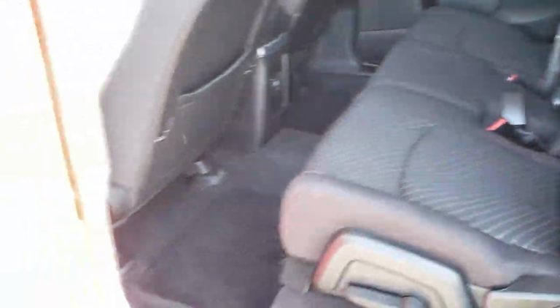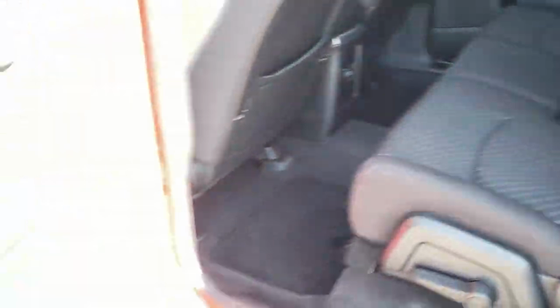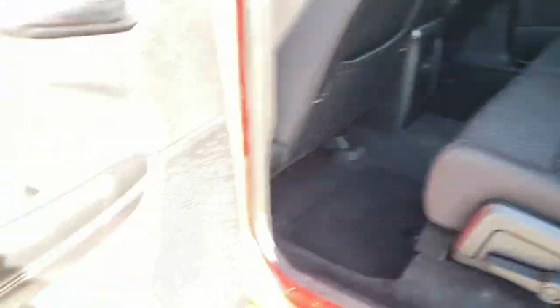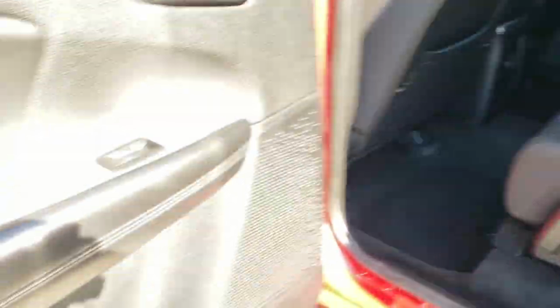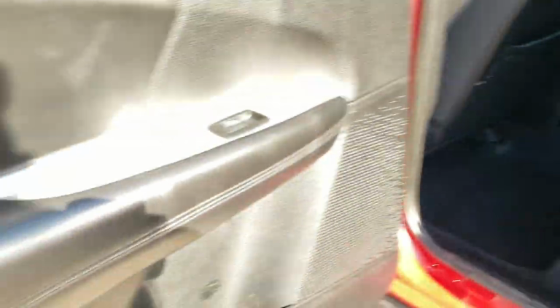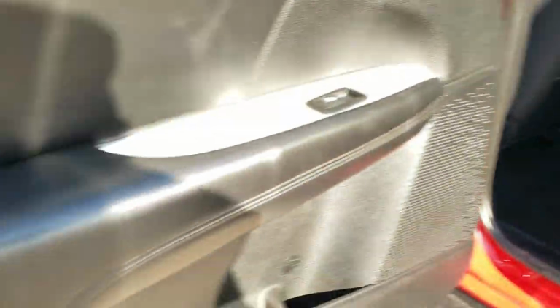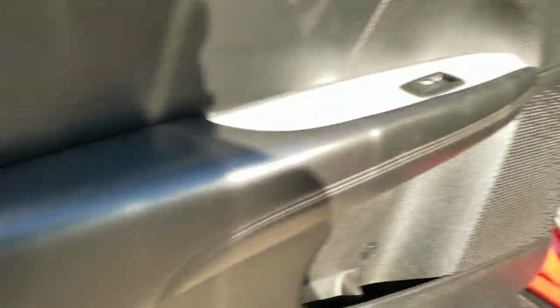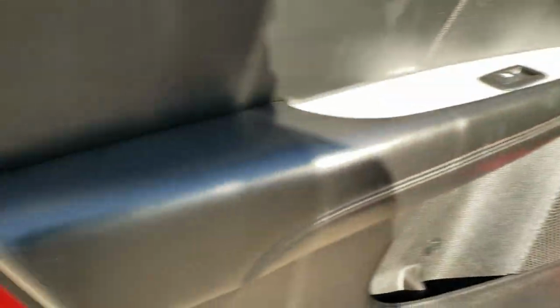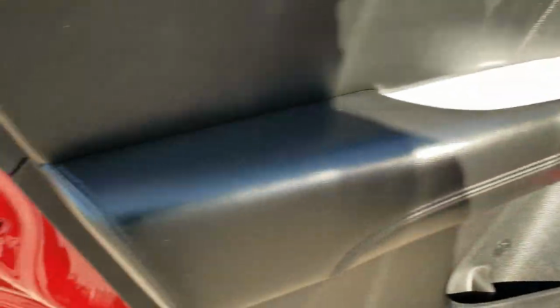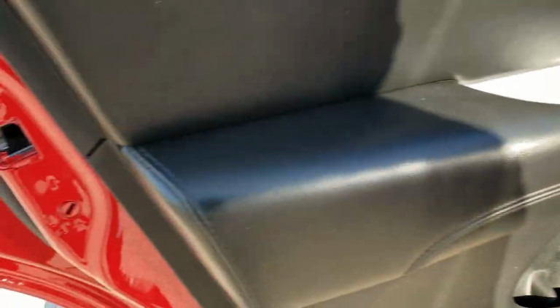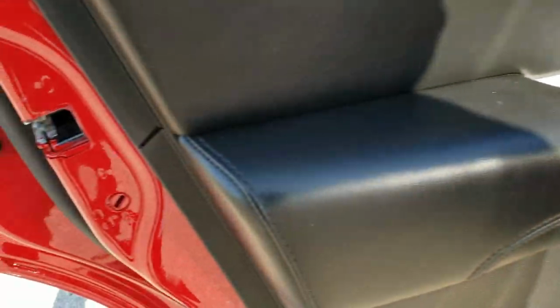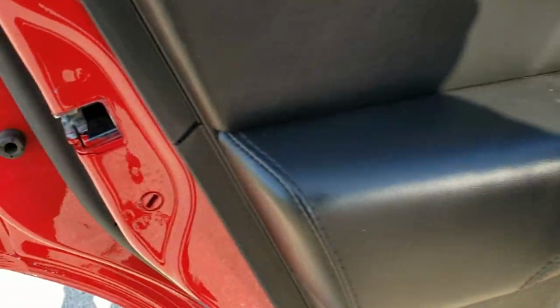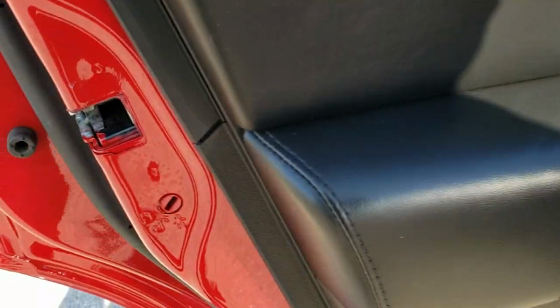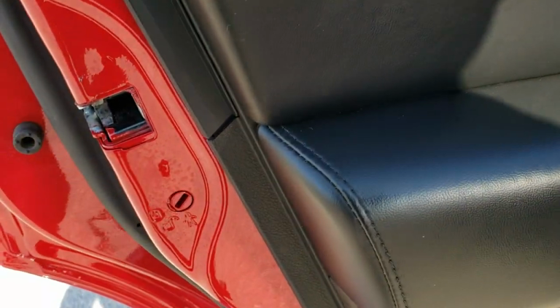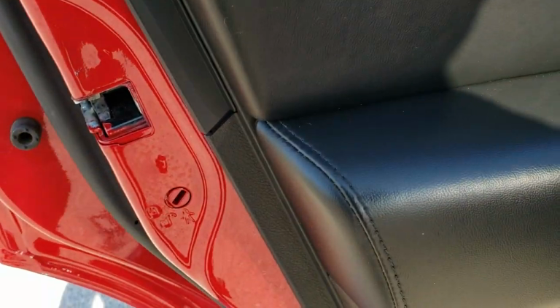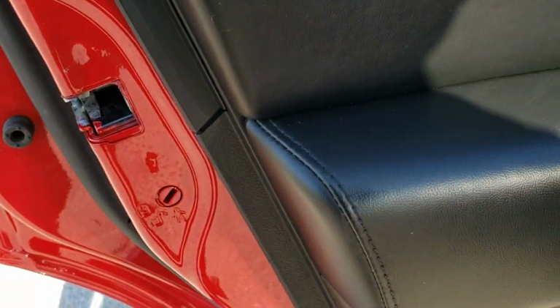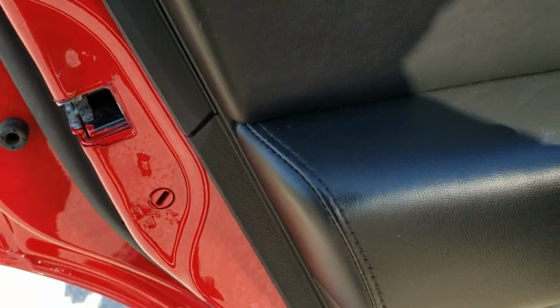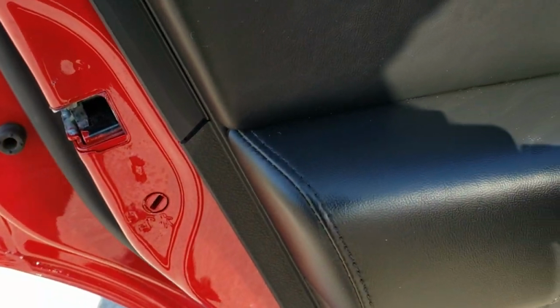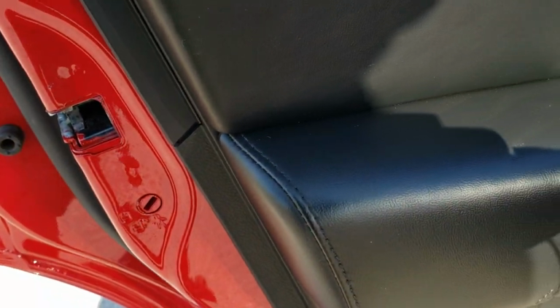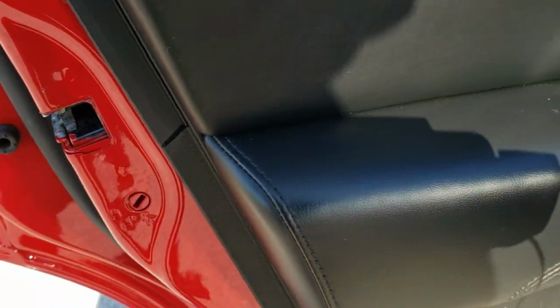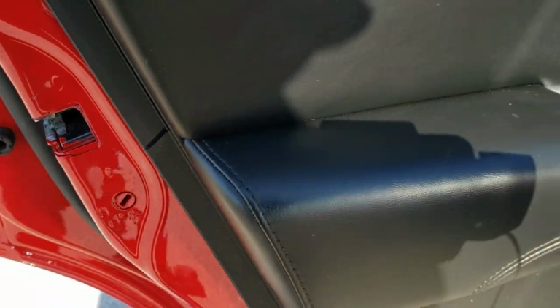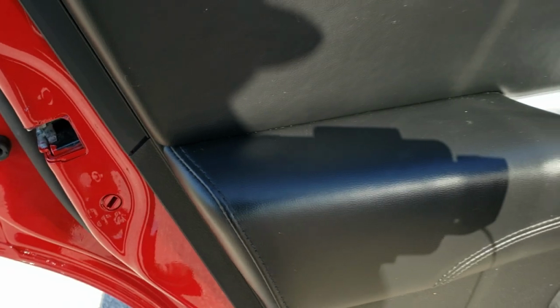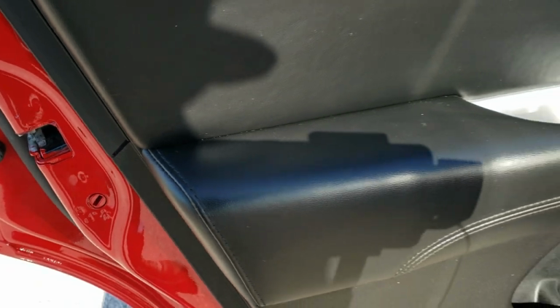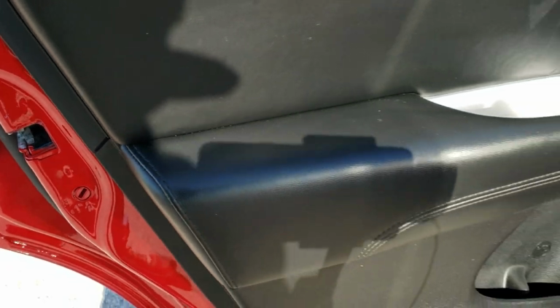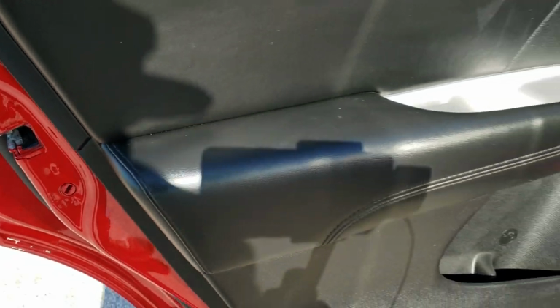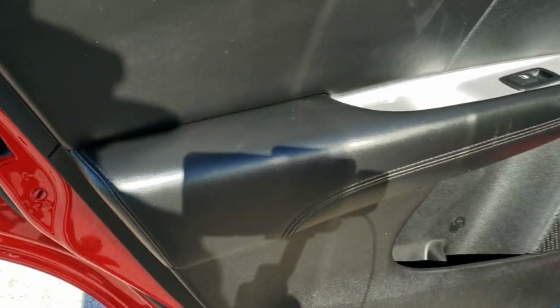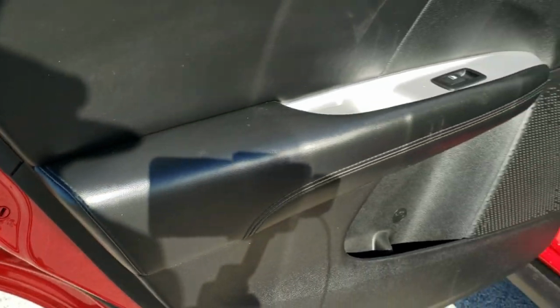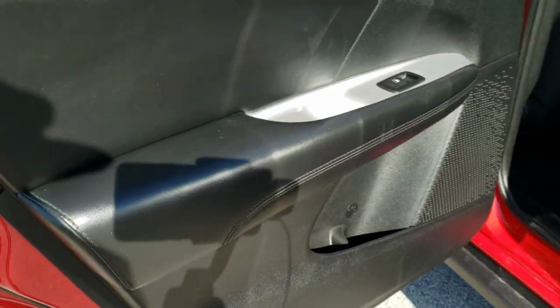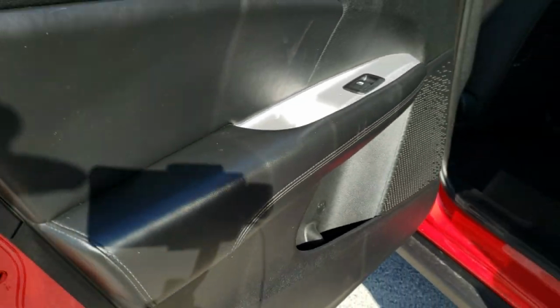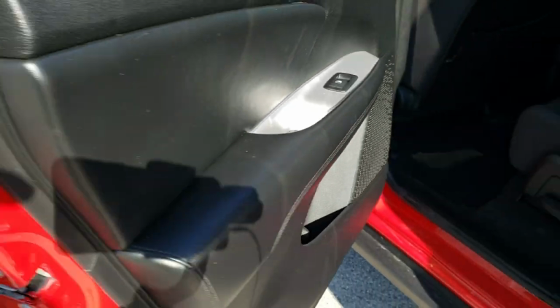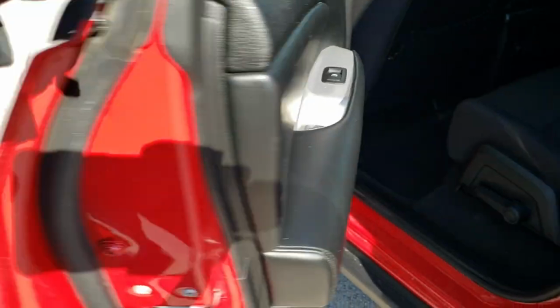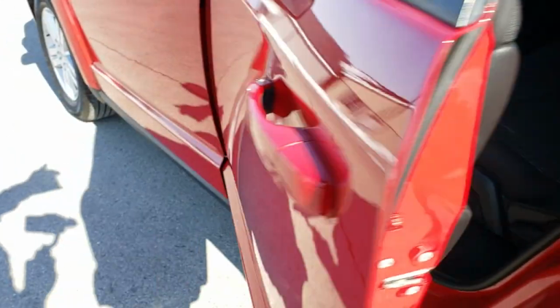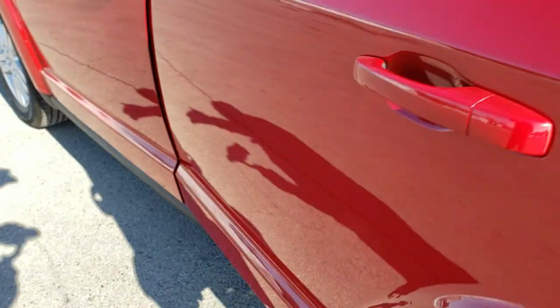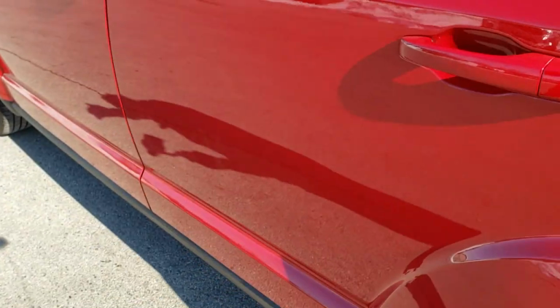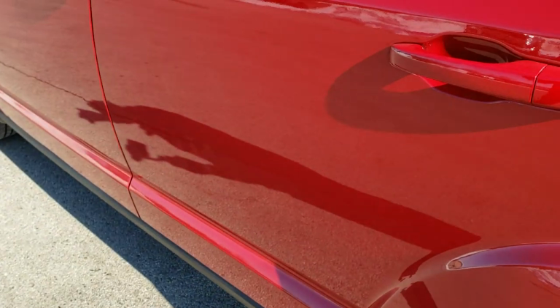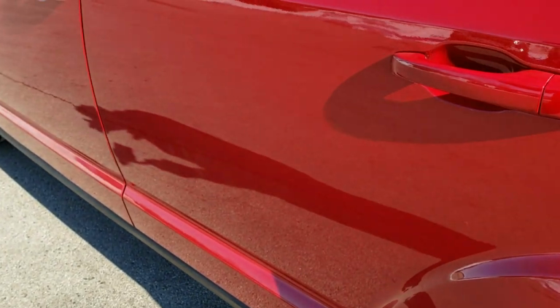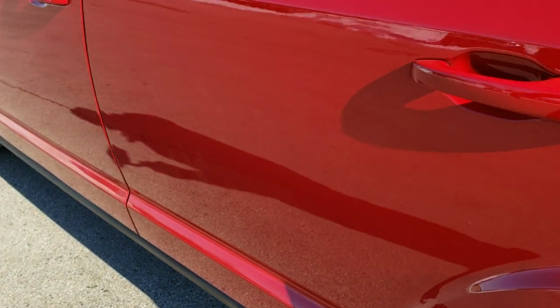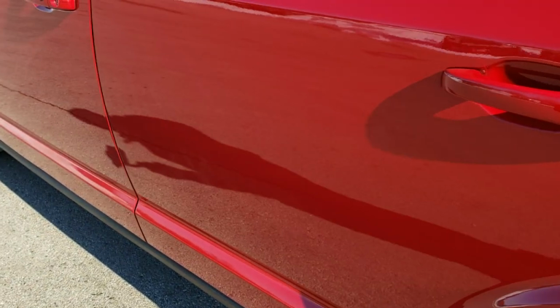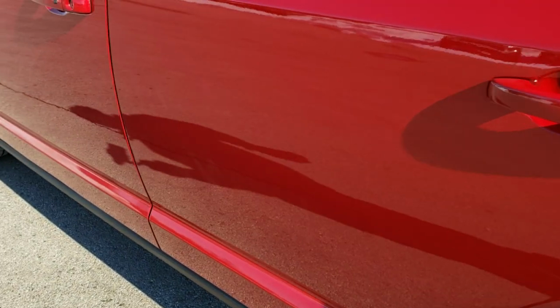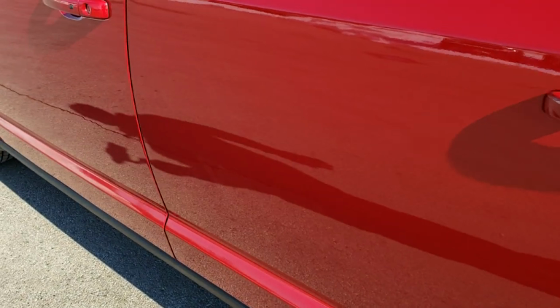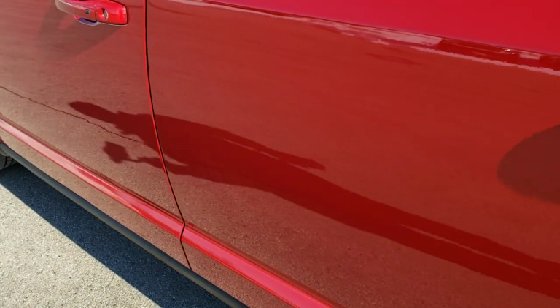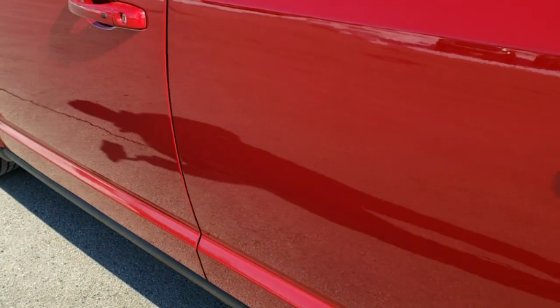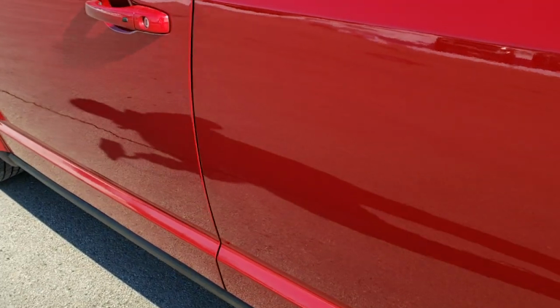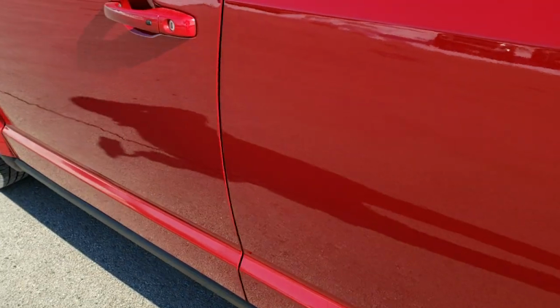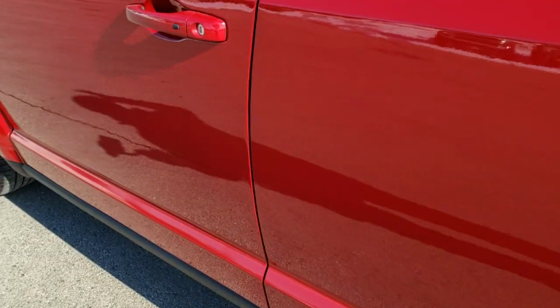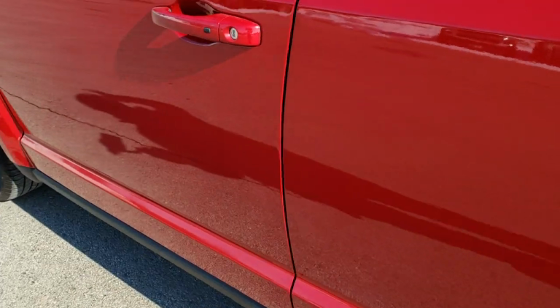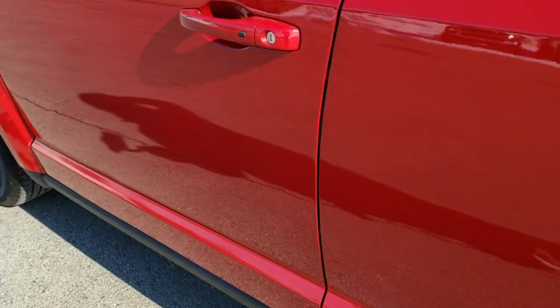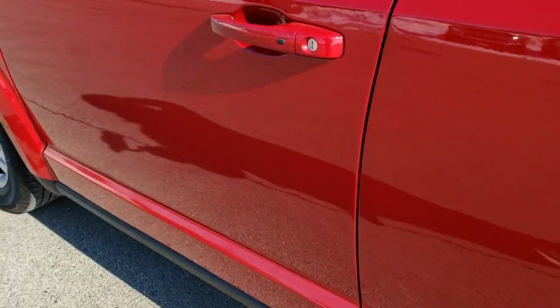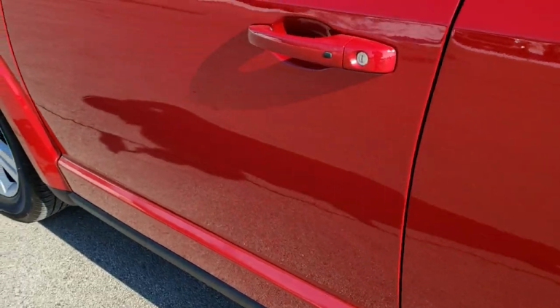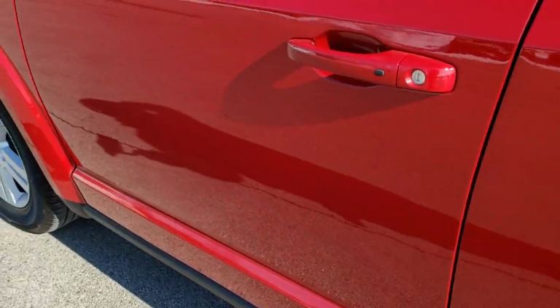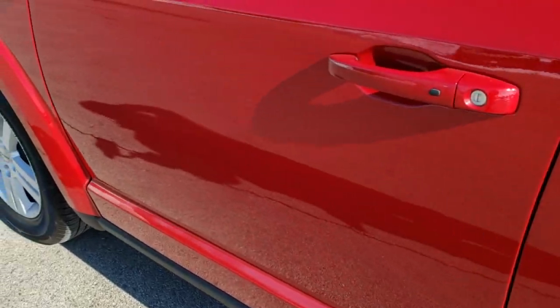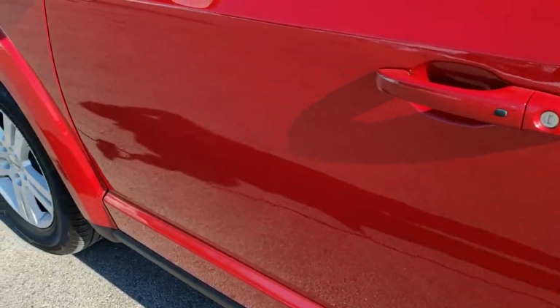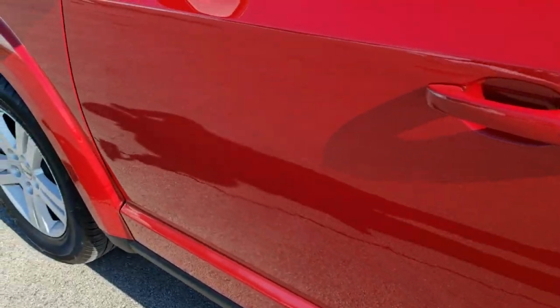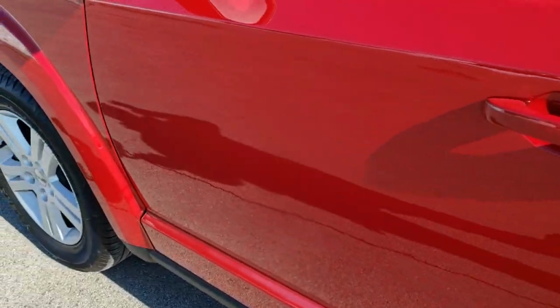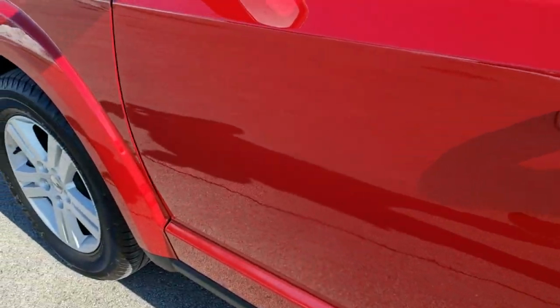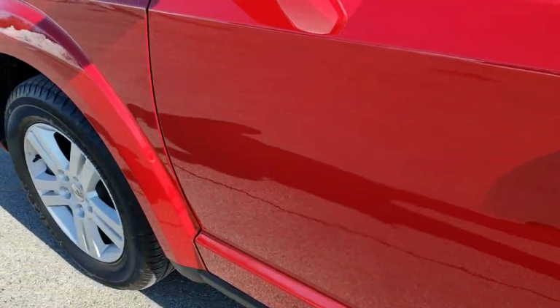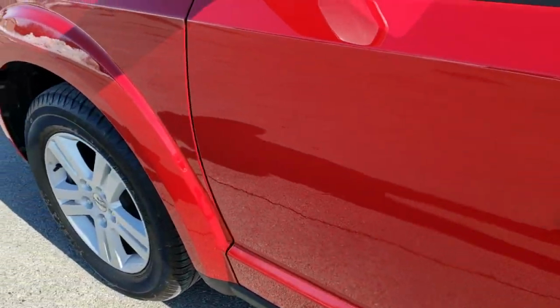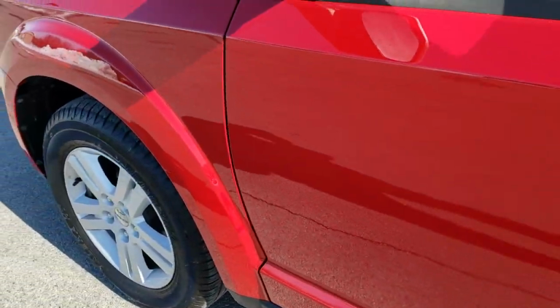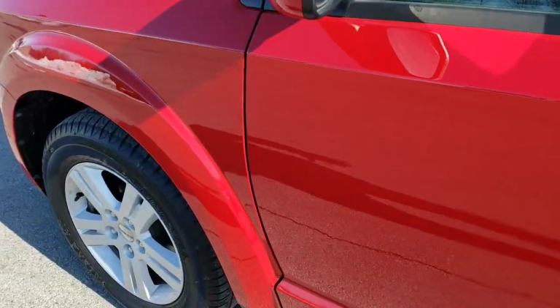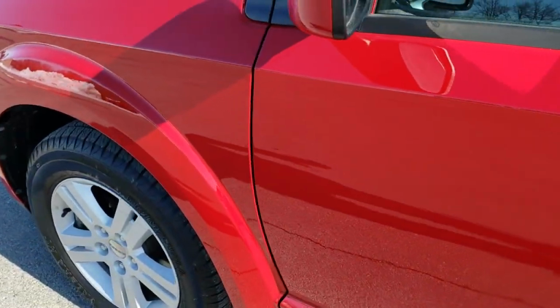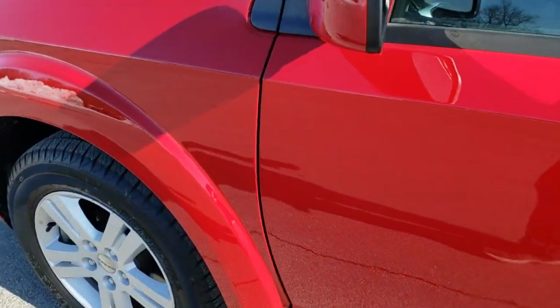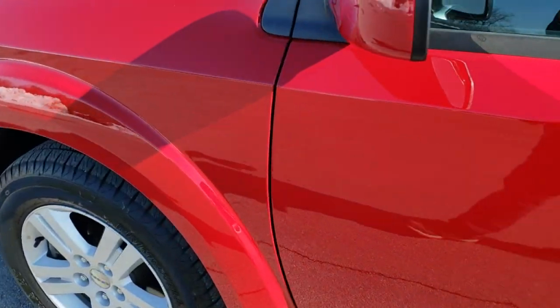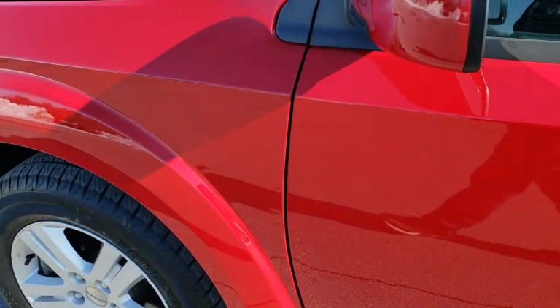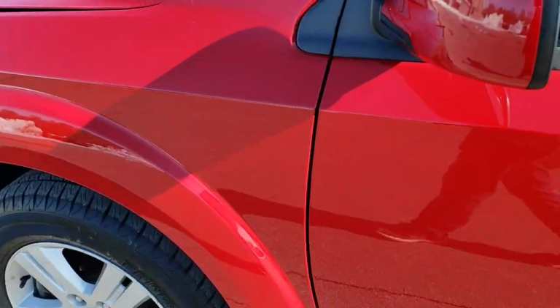Last but not least, the back doors do have child safety locks. We'll take a quick look under the hood.